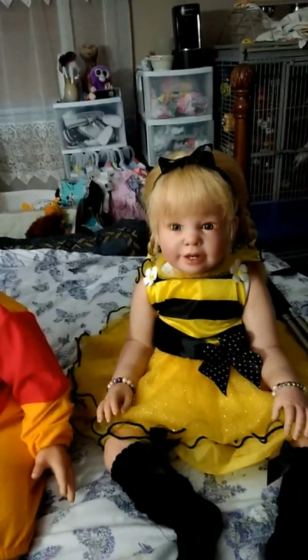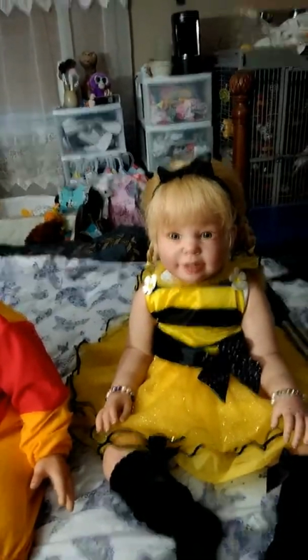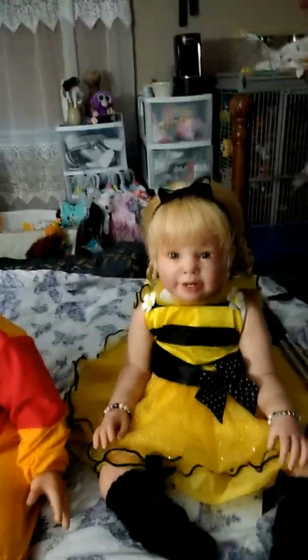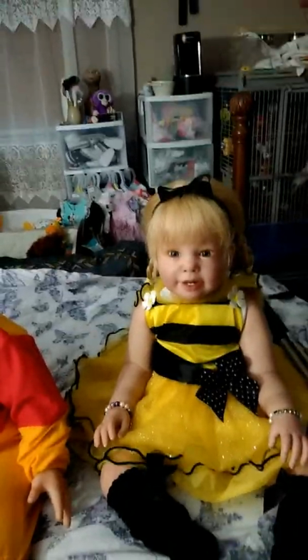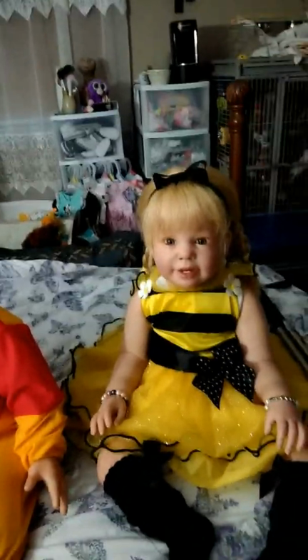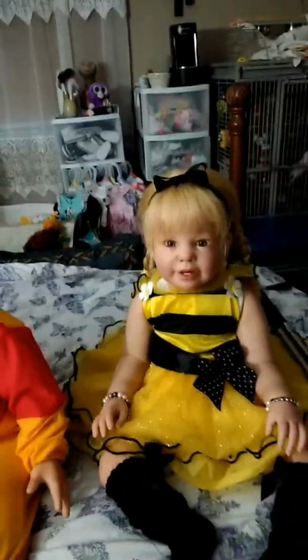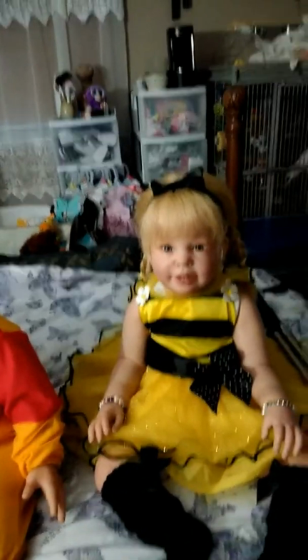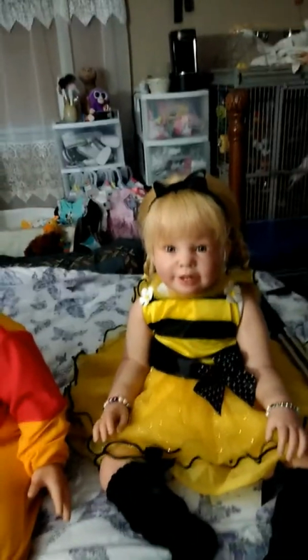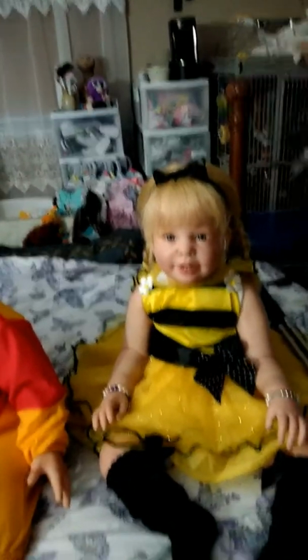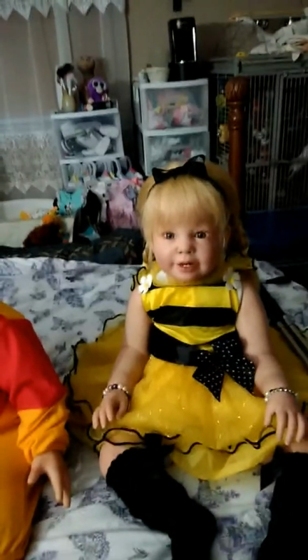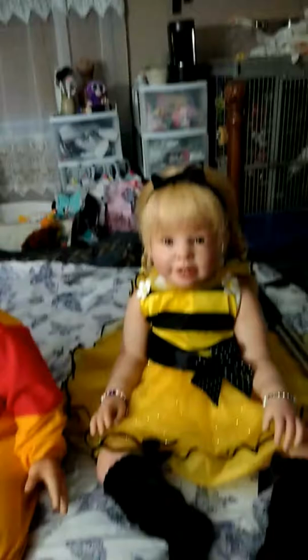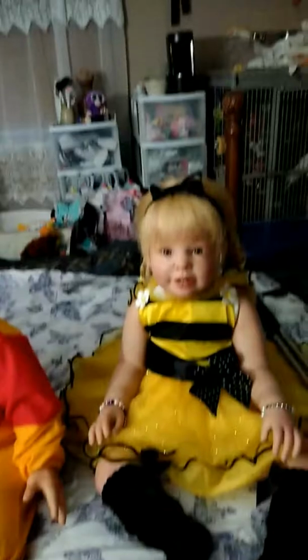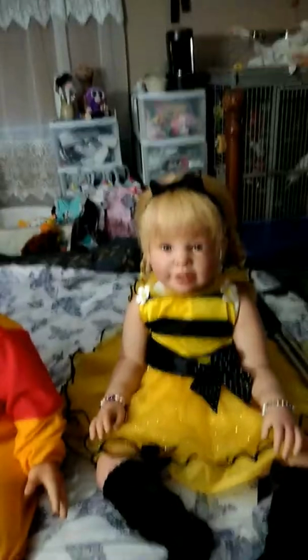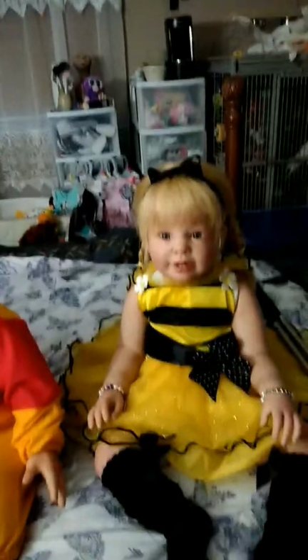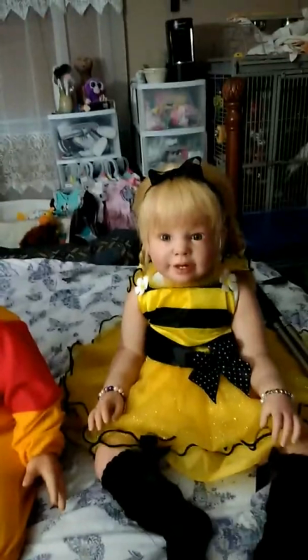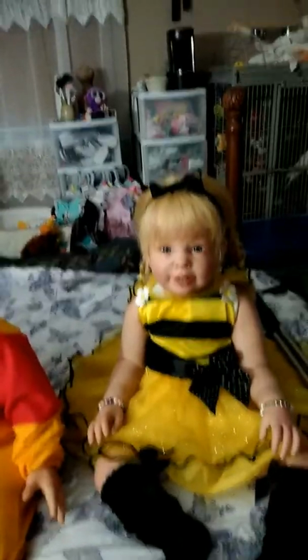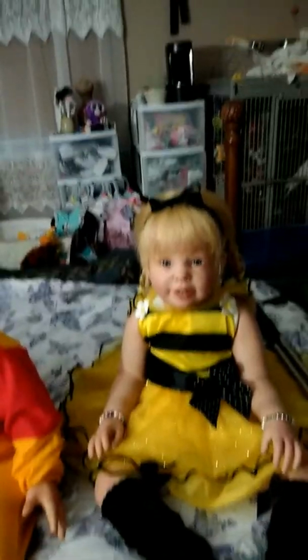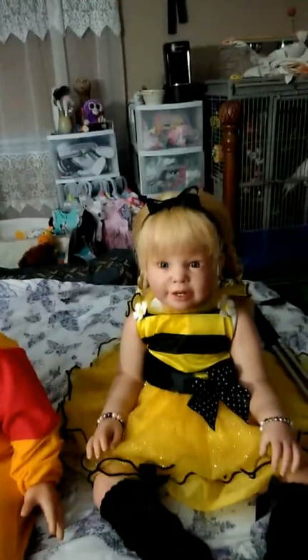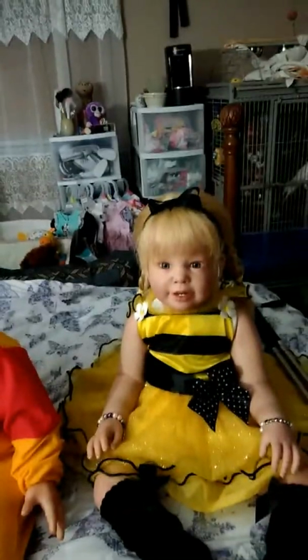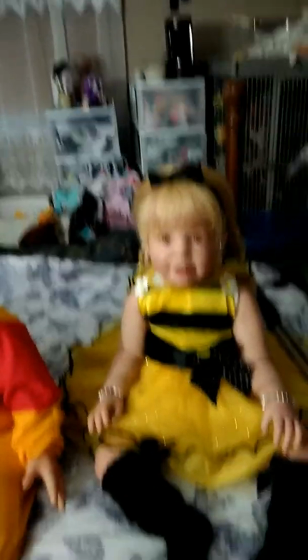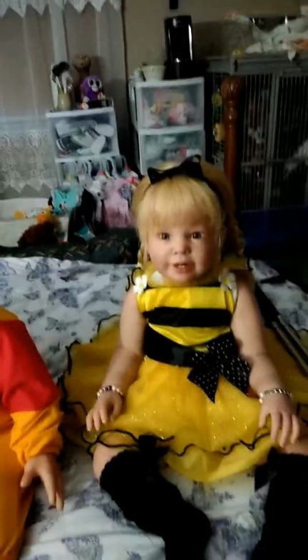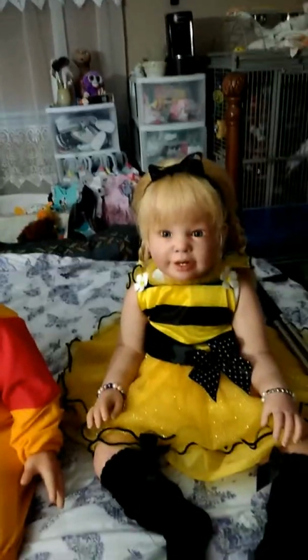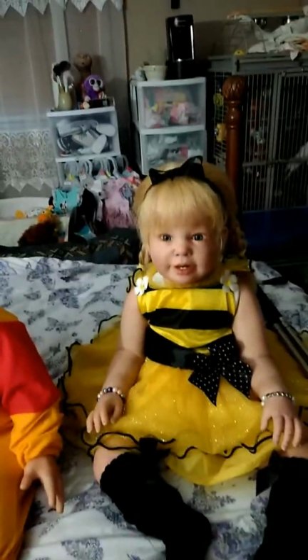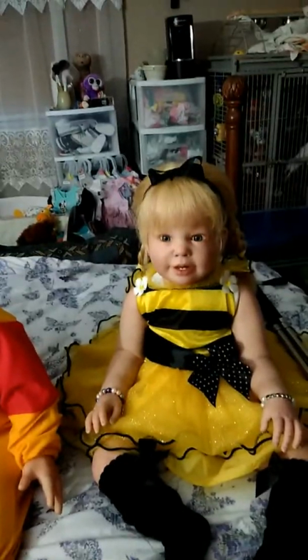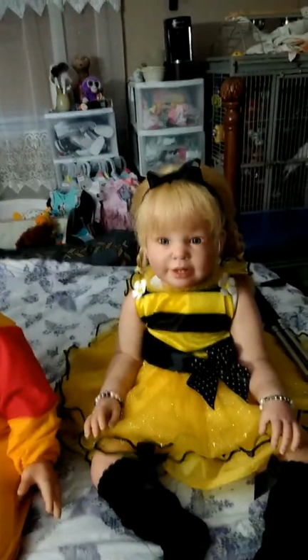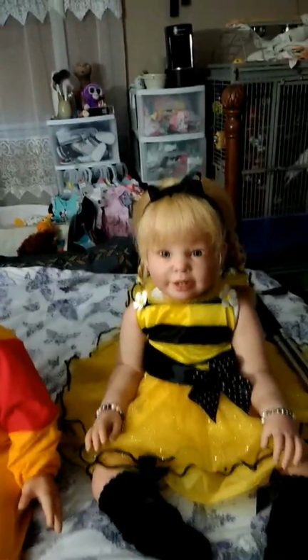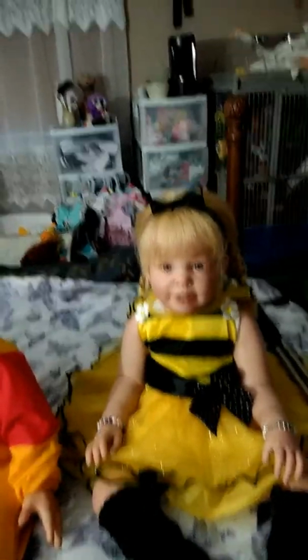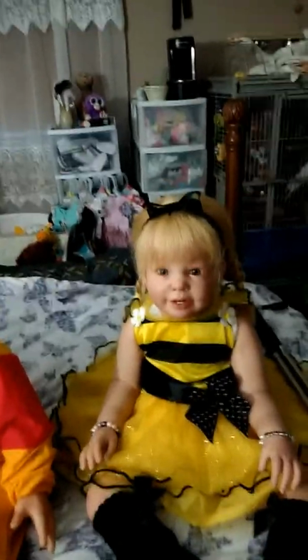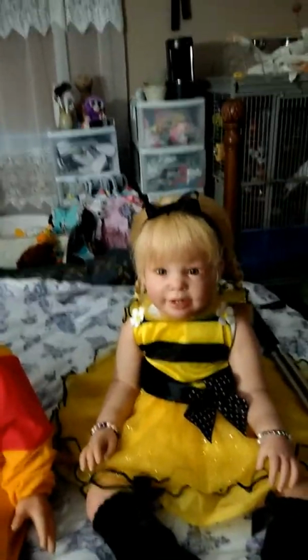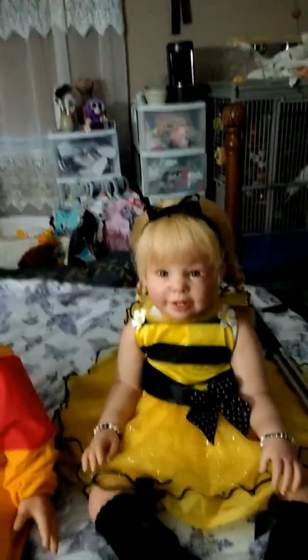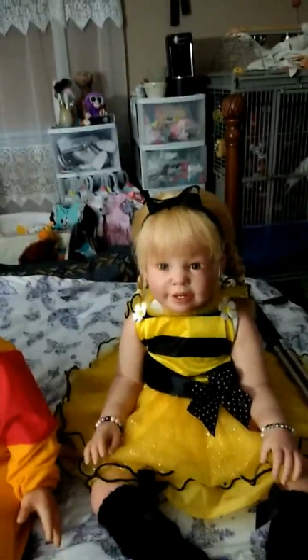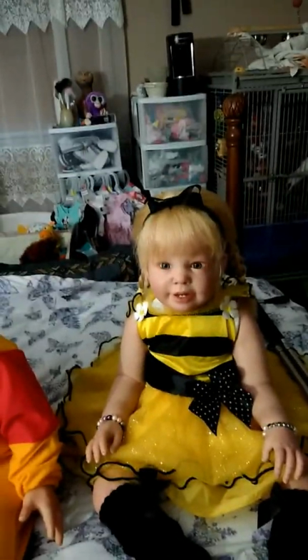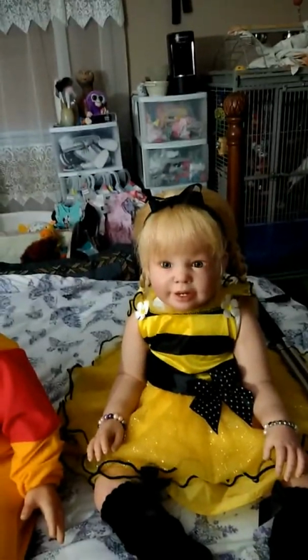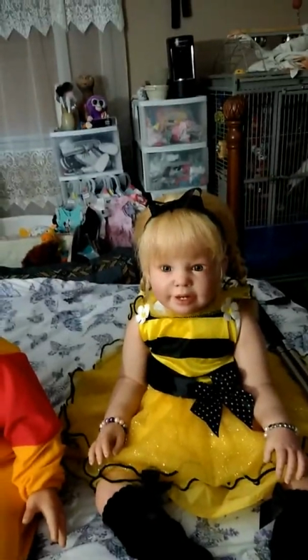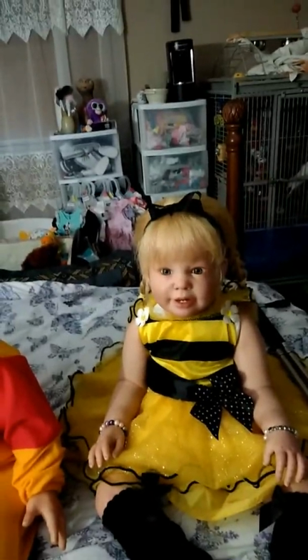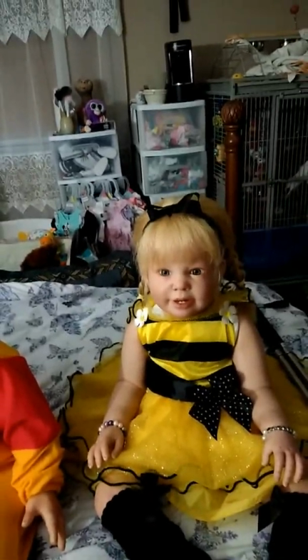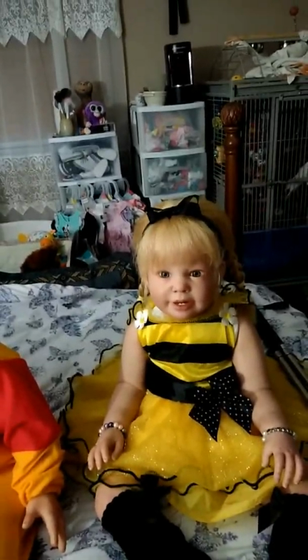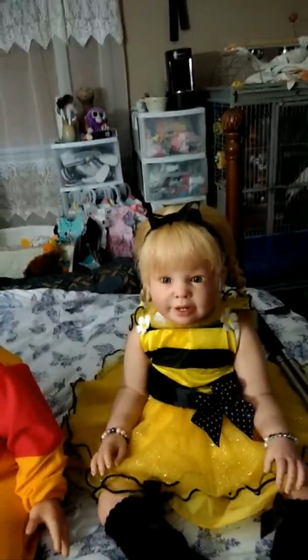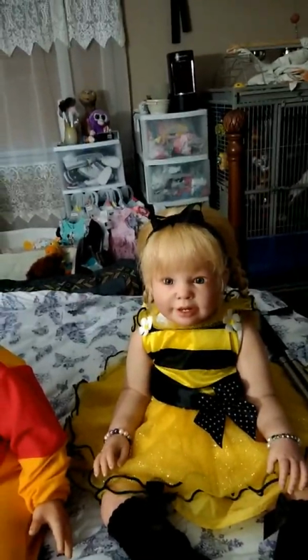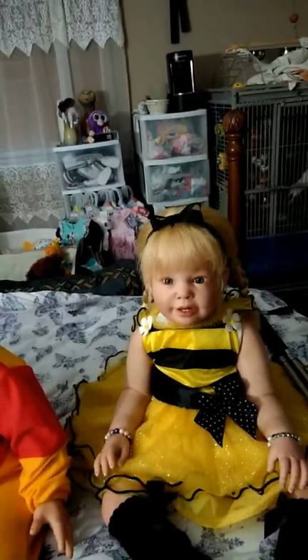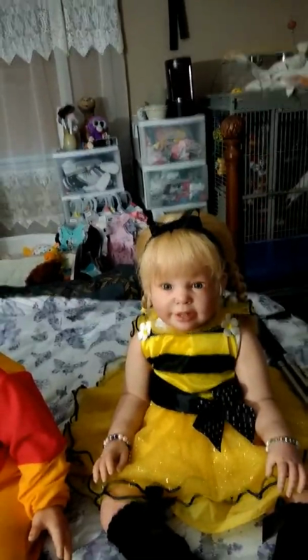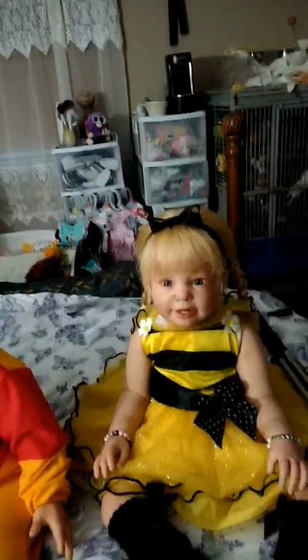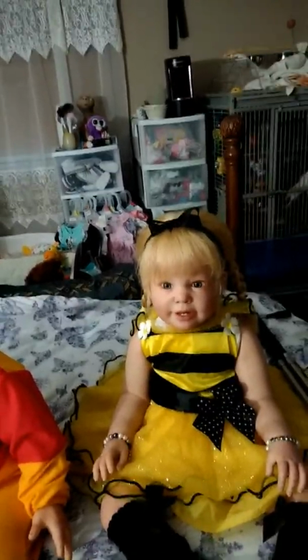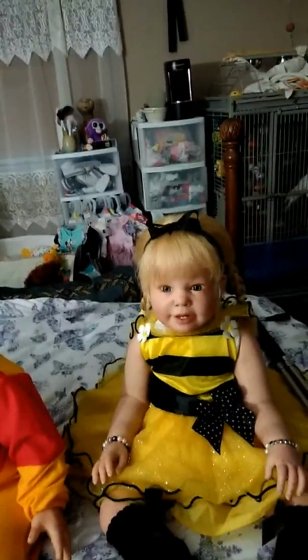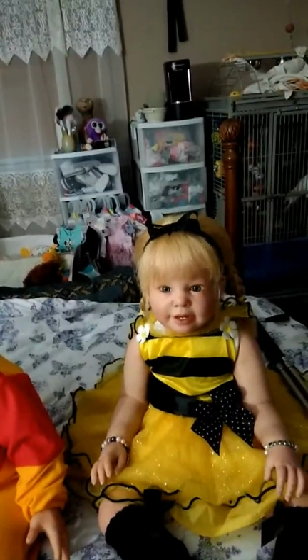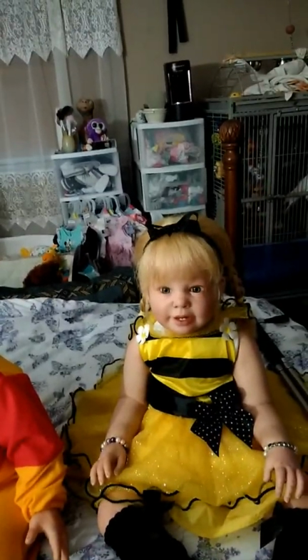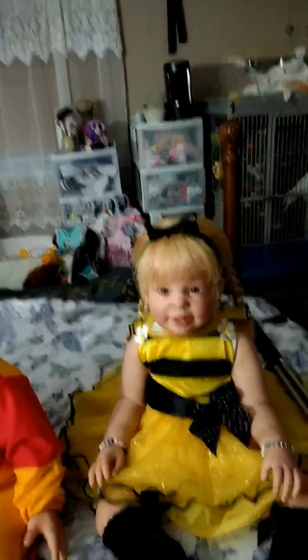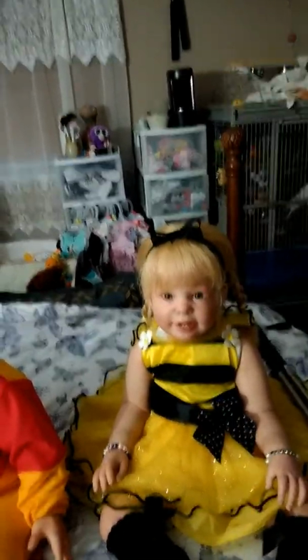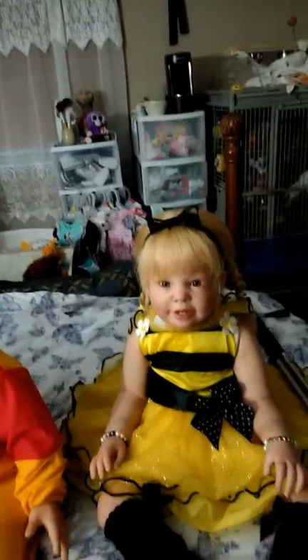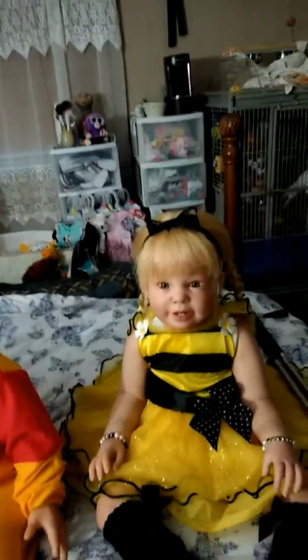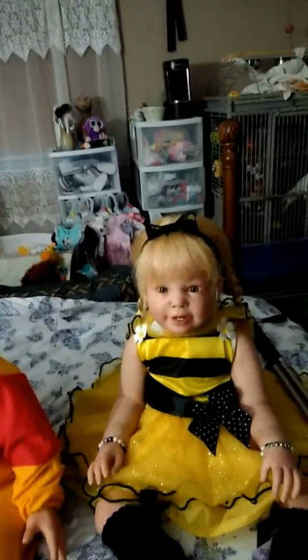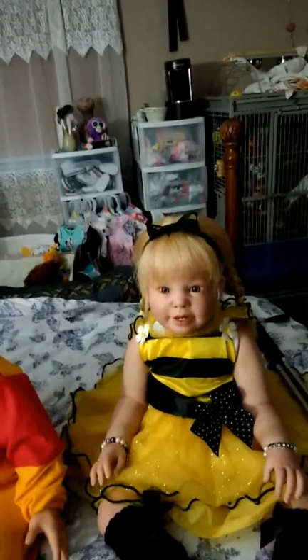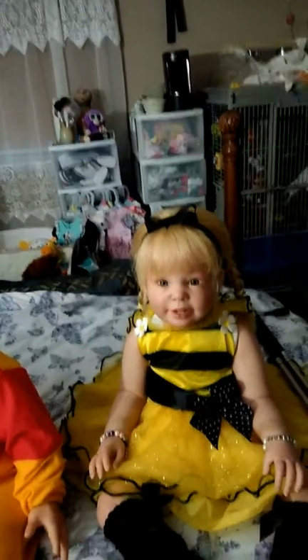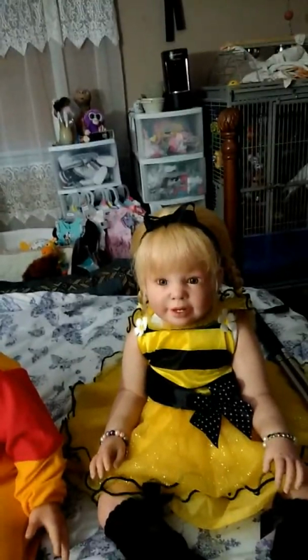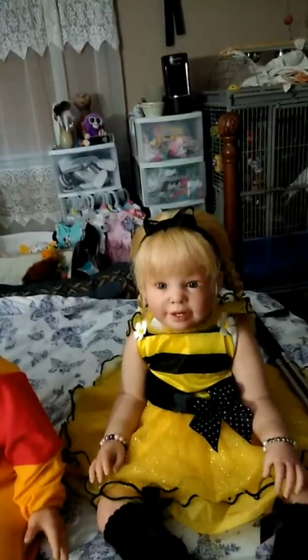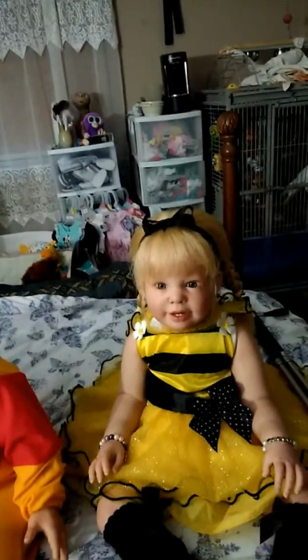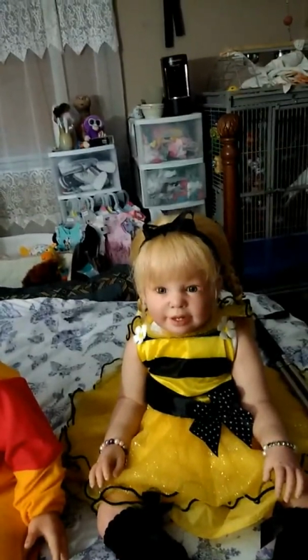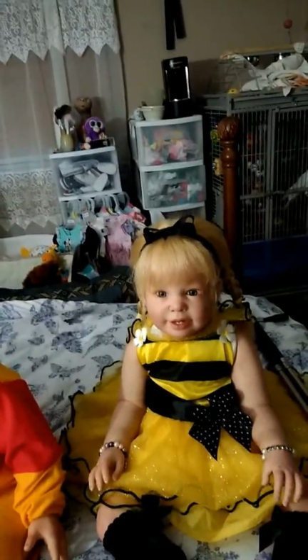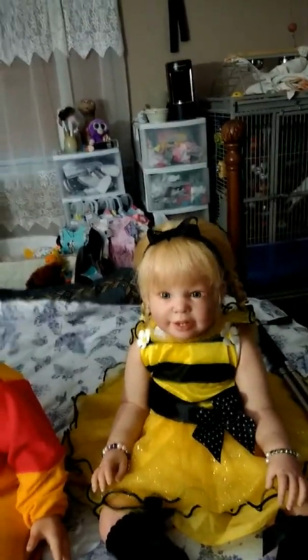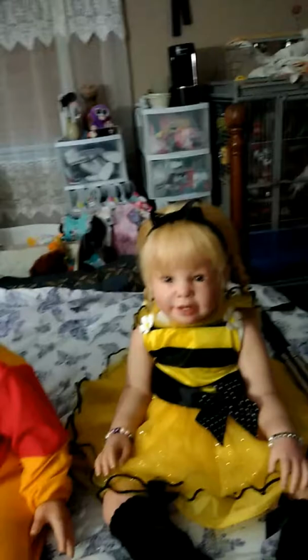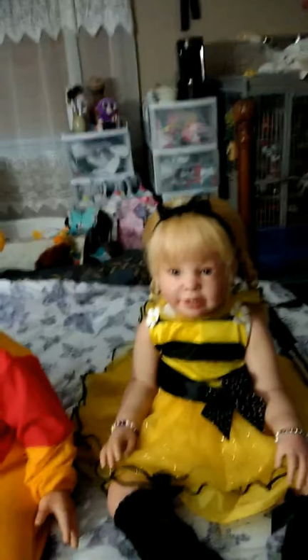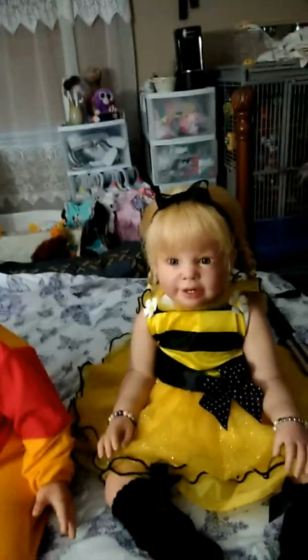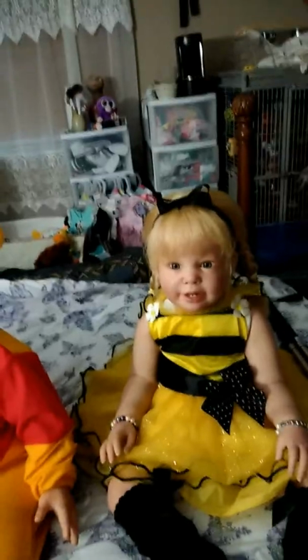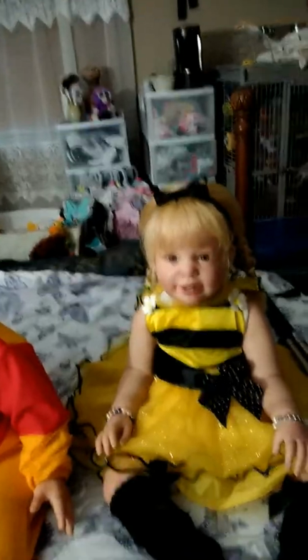She is all ready to say, trick or treat, give me something good to eat. She is just absolutely adorable.